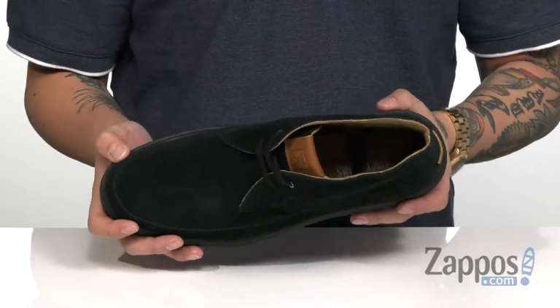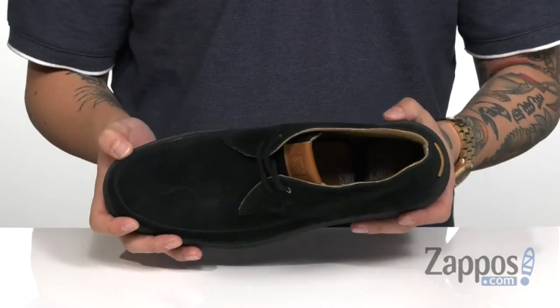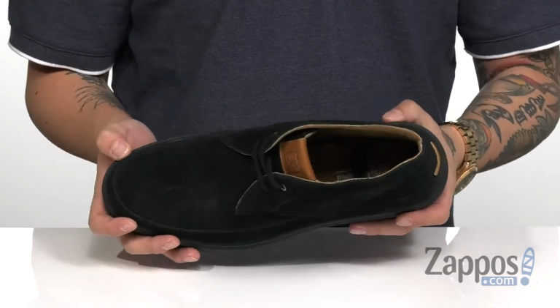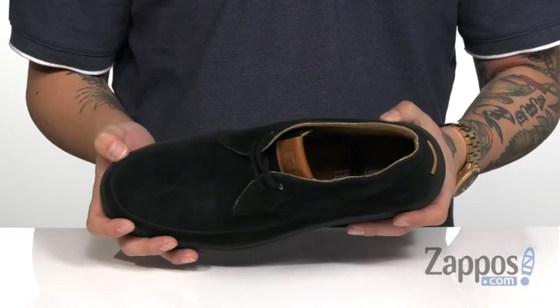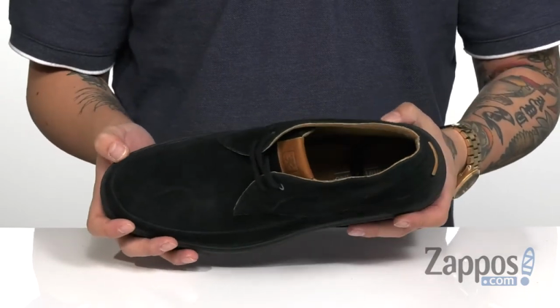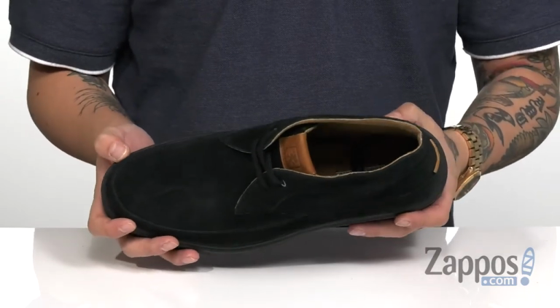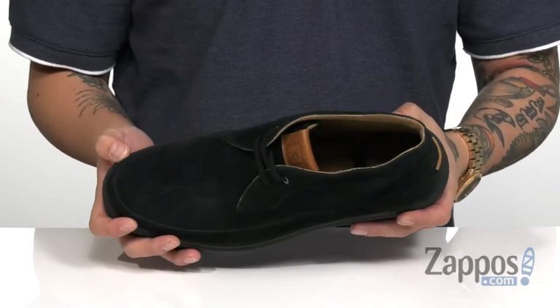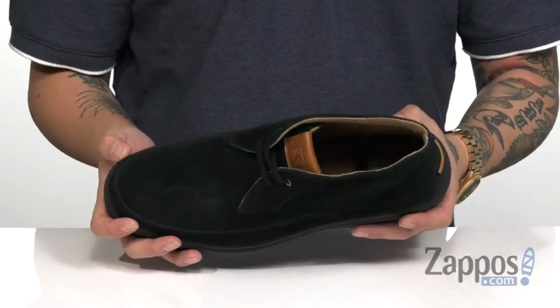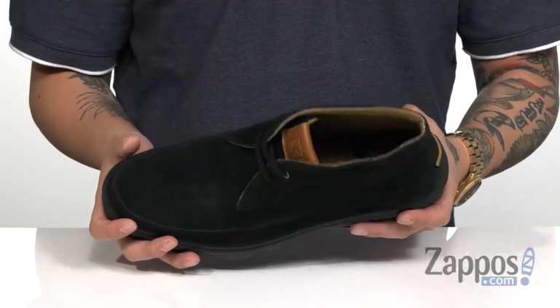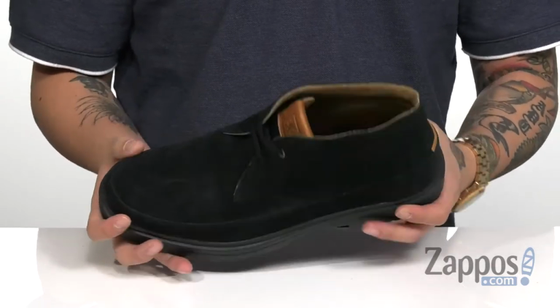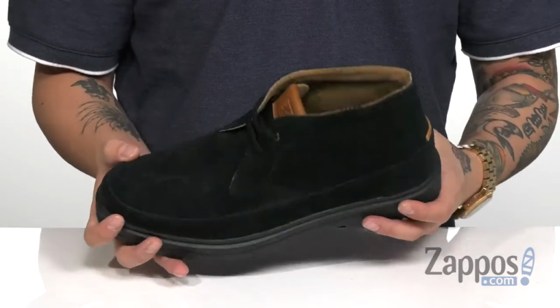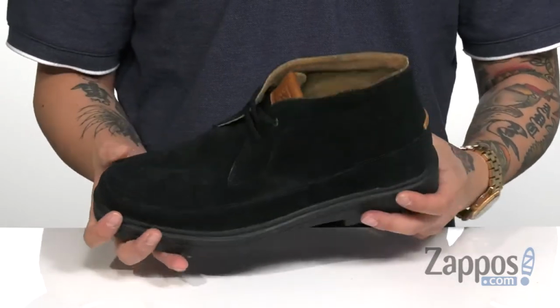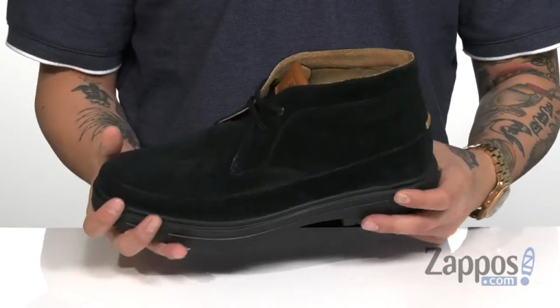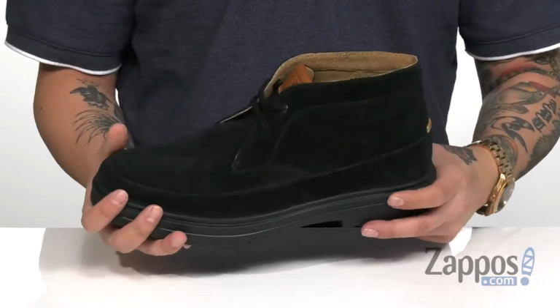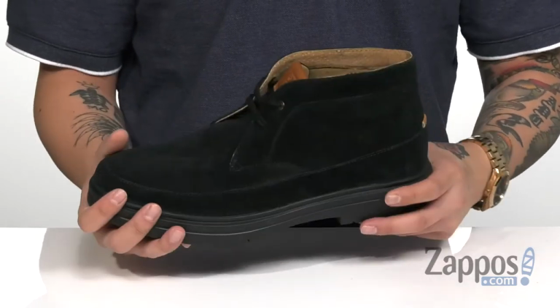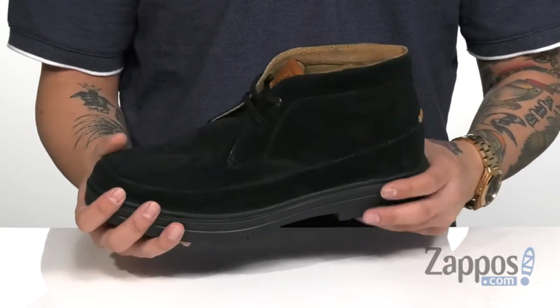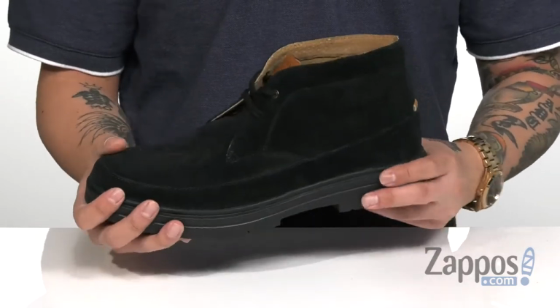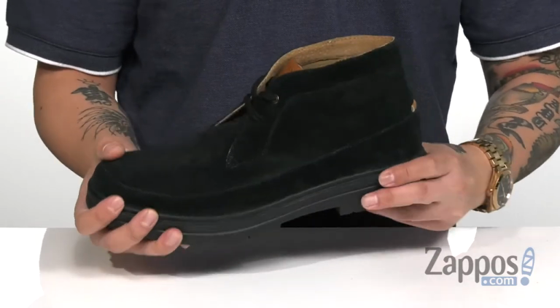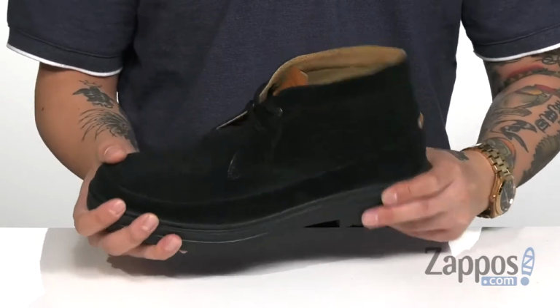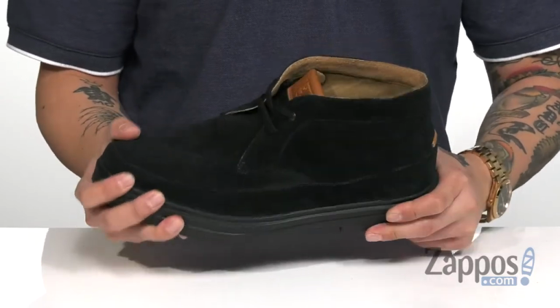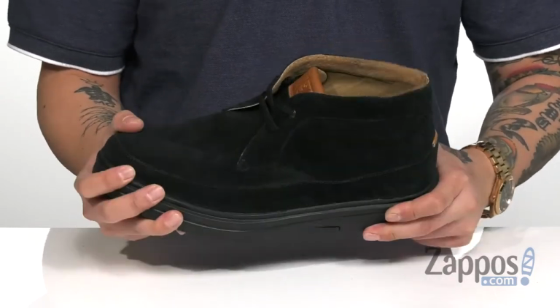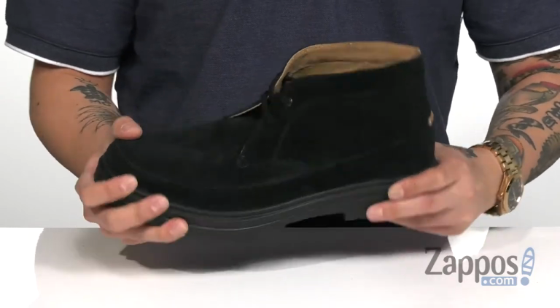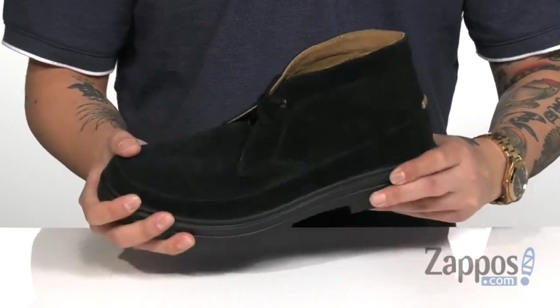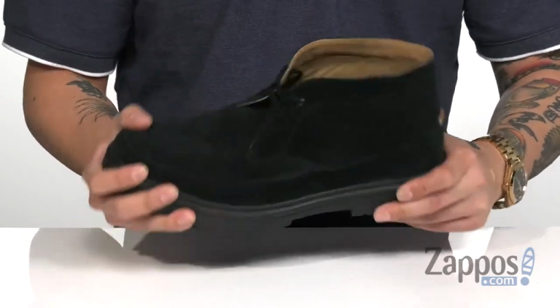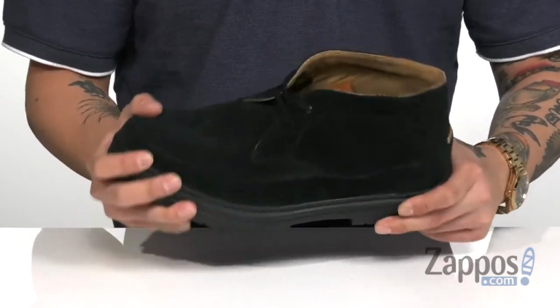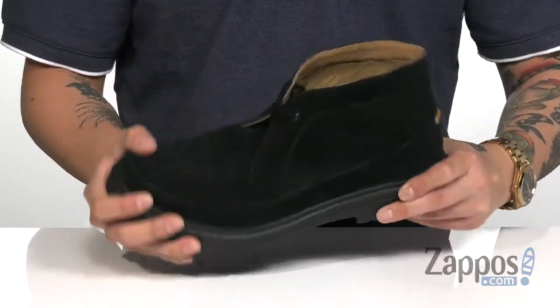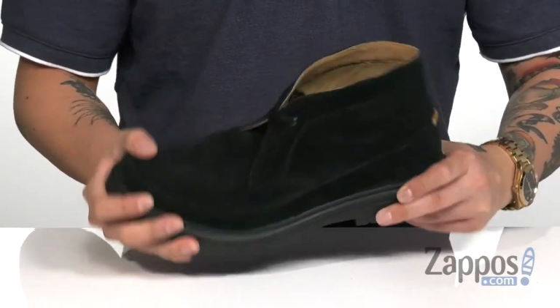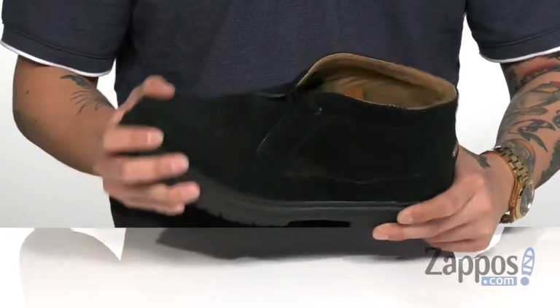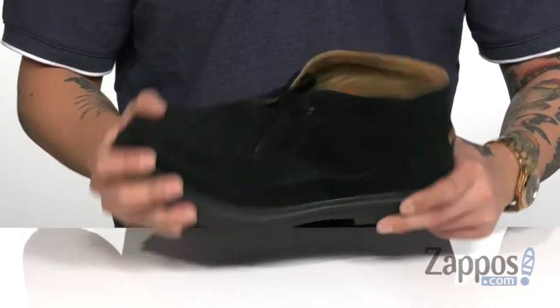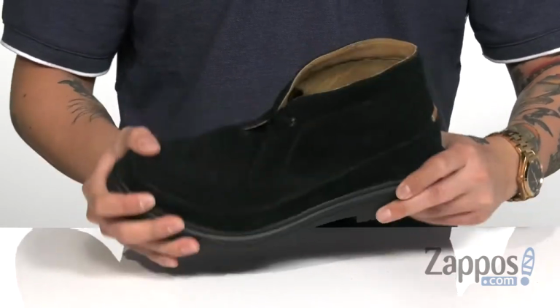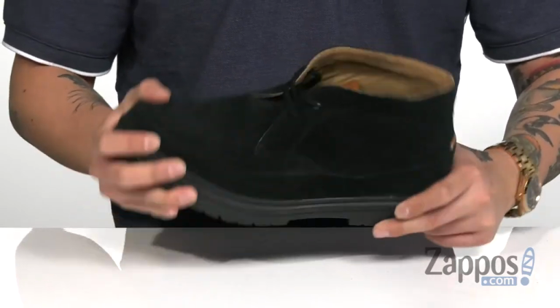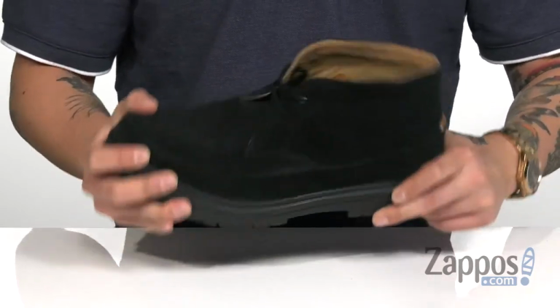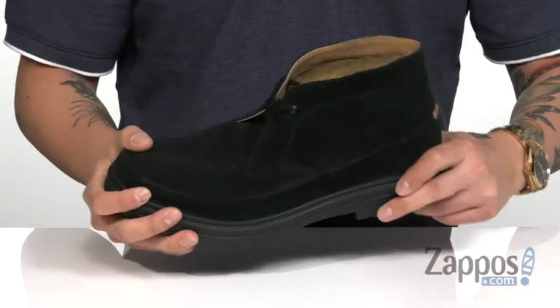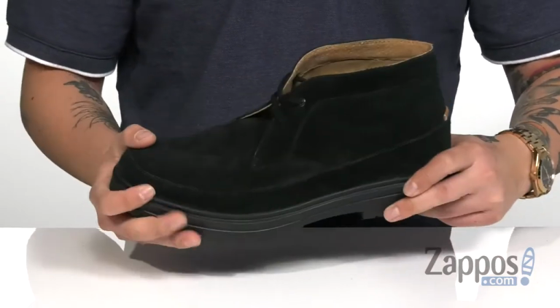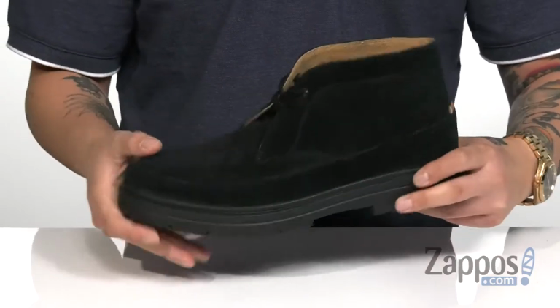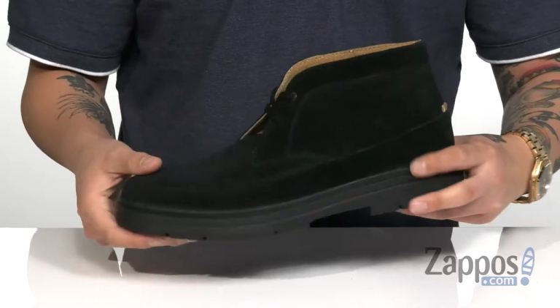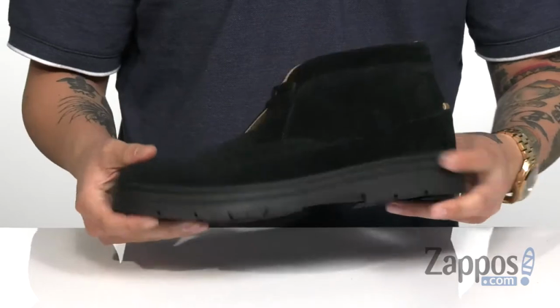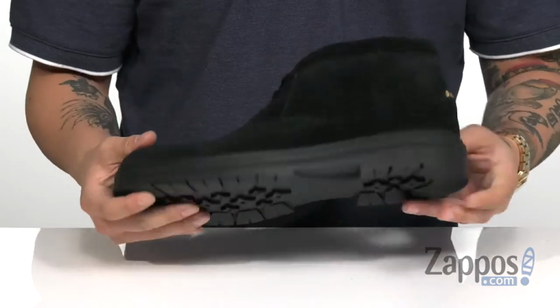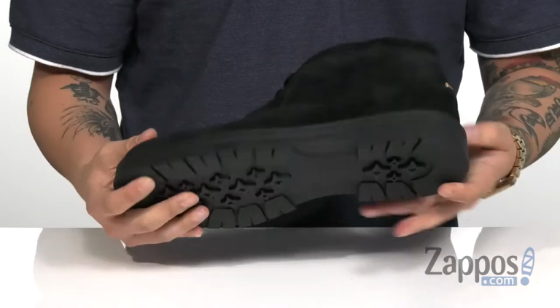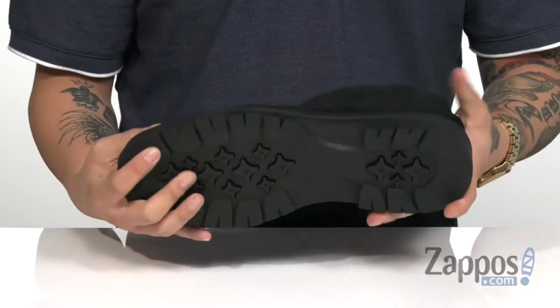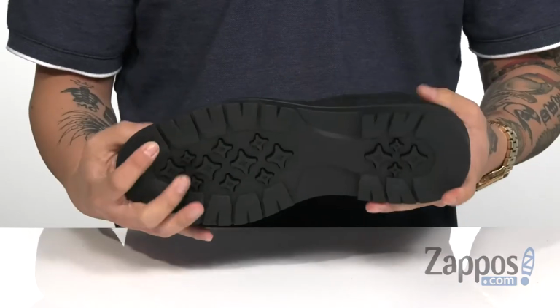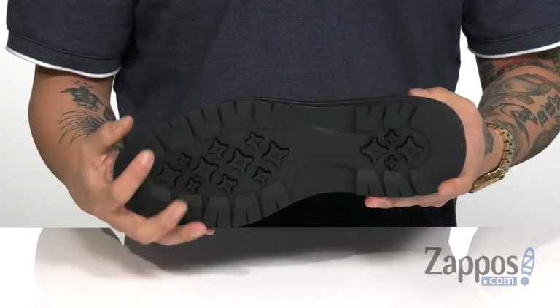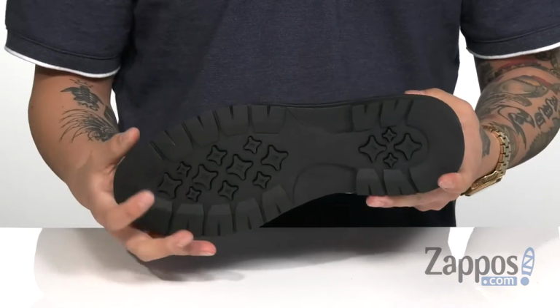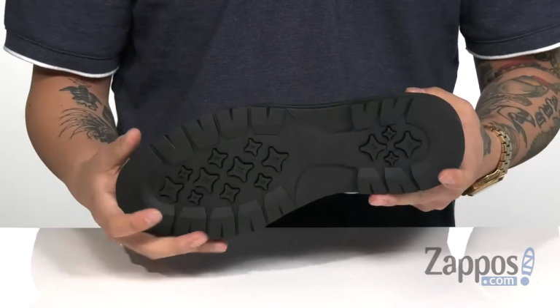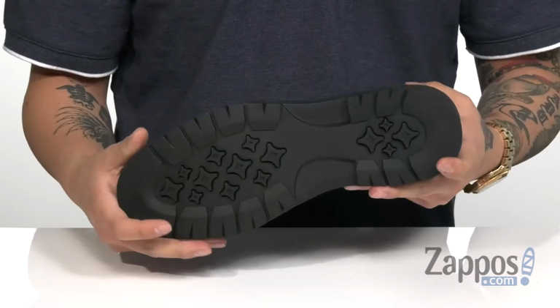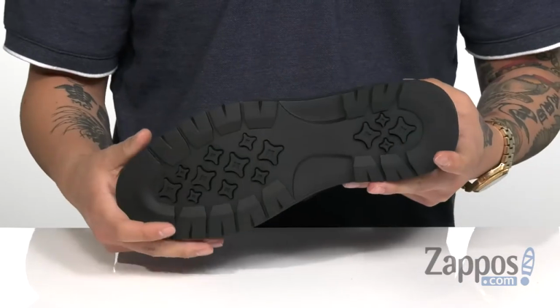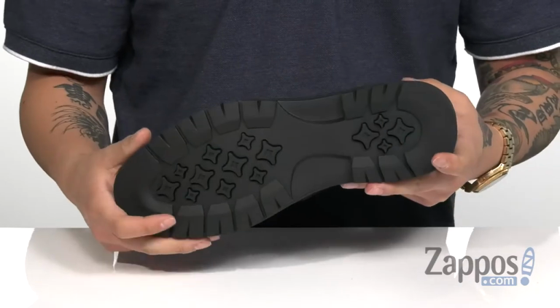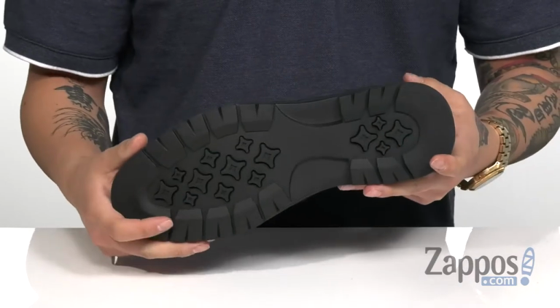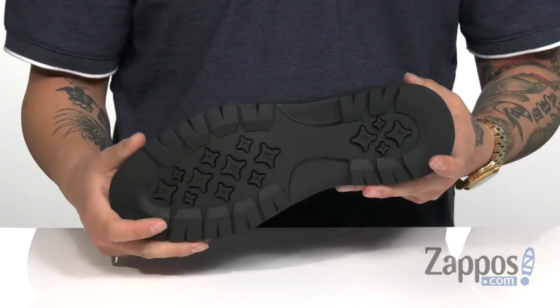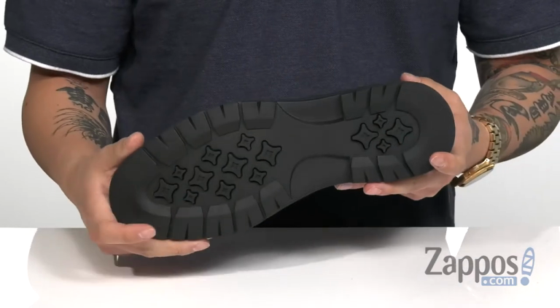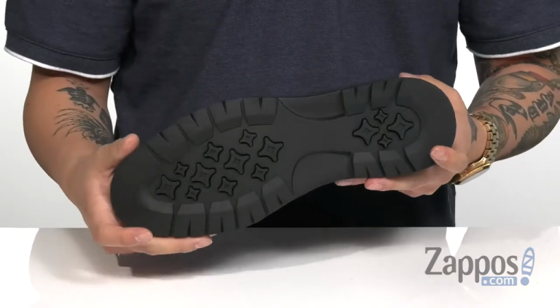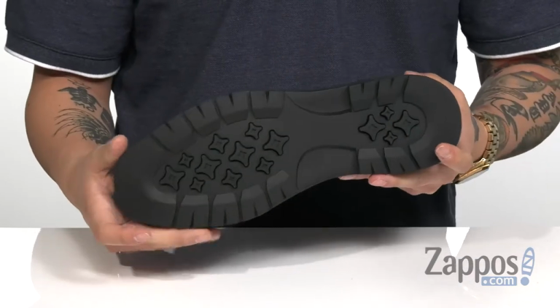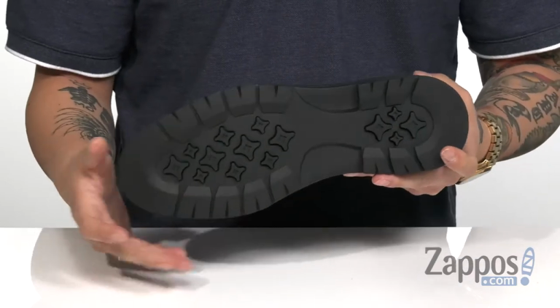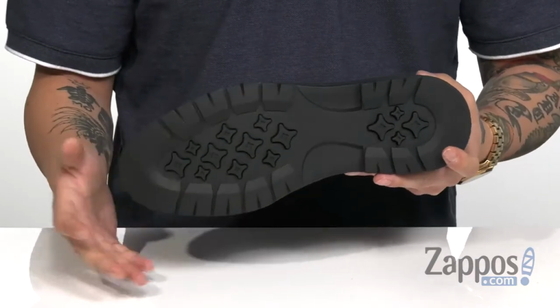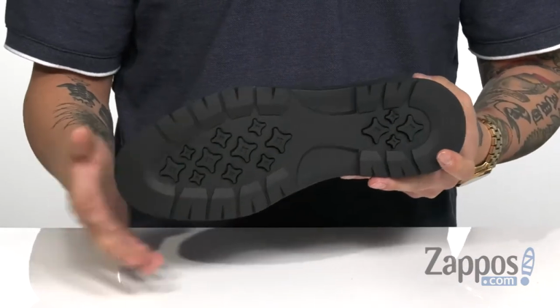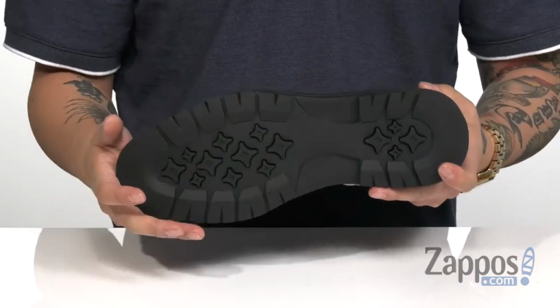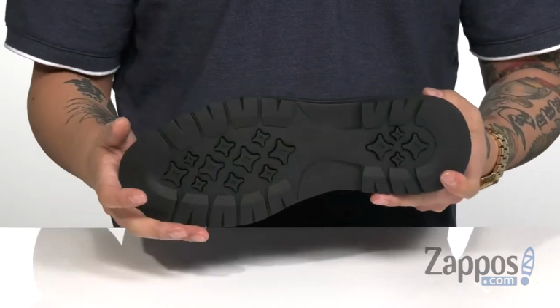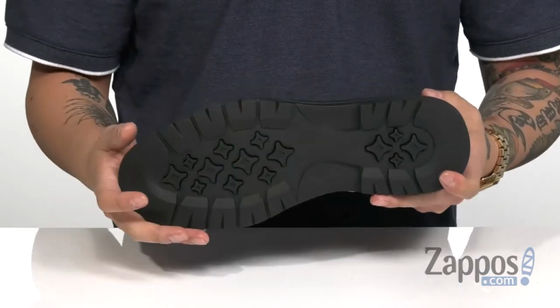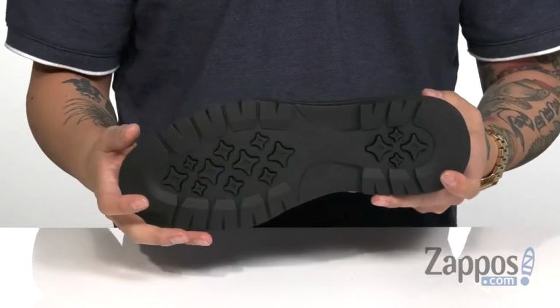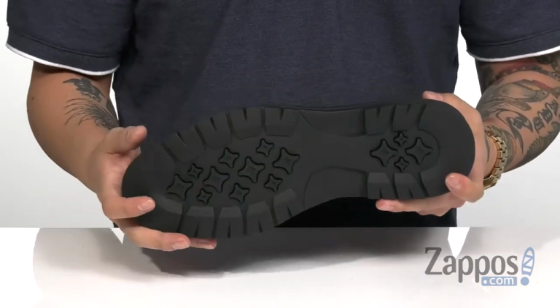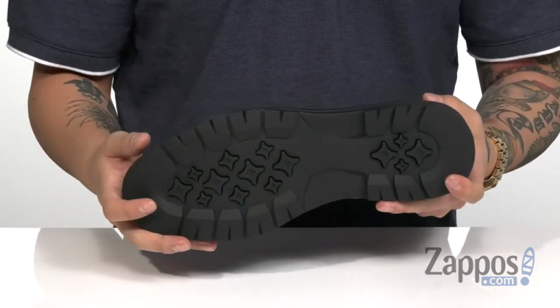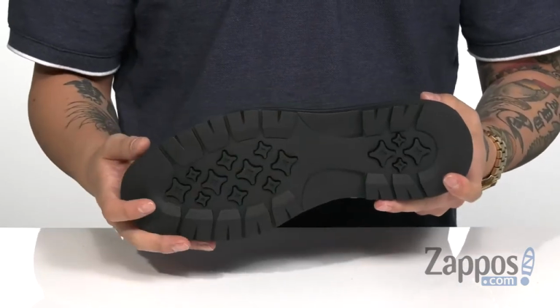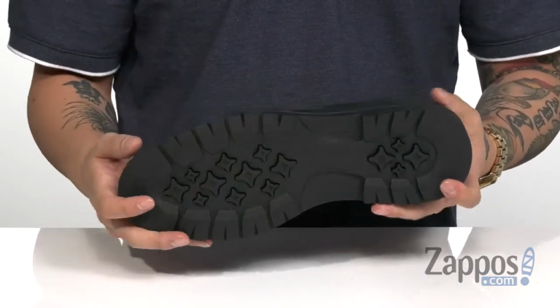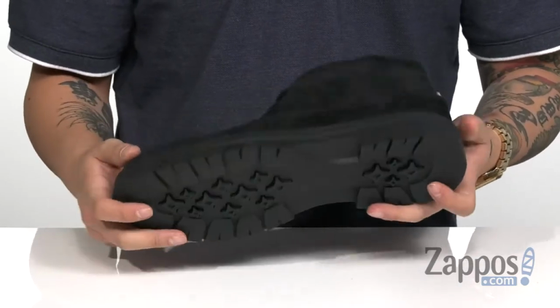A cushion memory foam footbed is going to keep you comfortable with each and every step. The midsole itself is very flexible. You've got a durable rubber outsole that's textured to keep you stable.